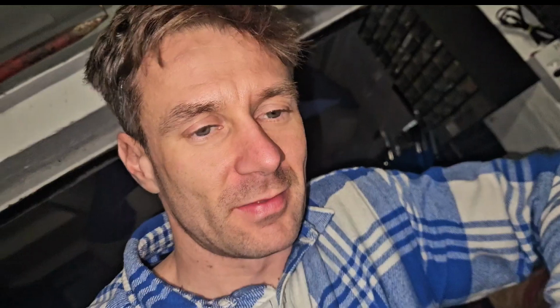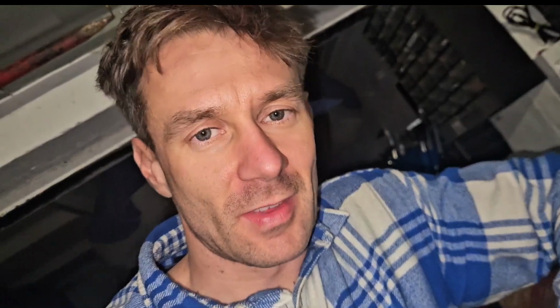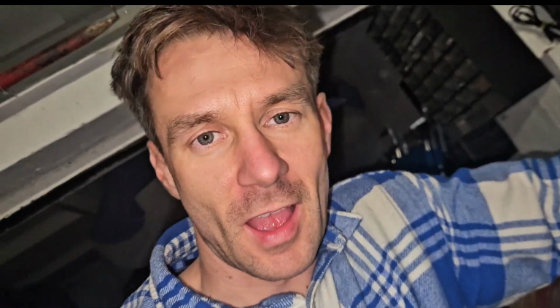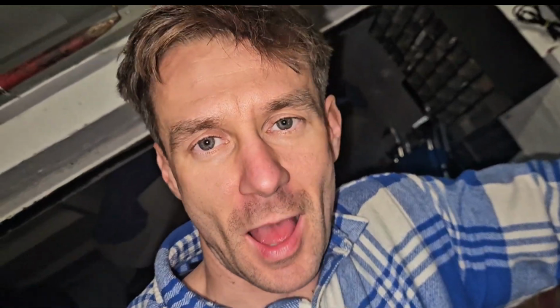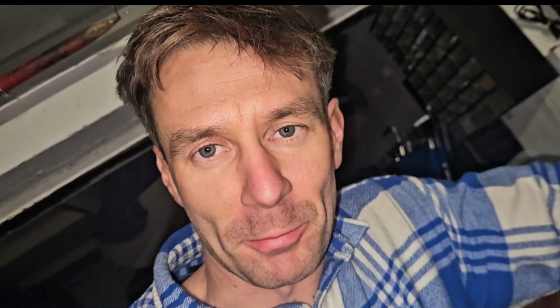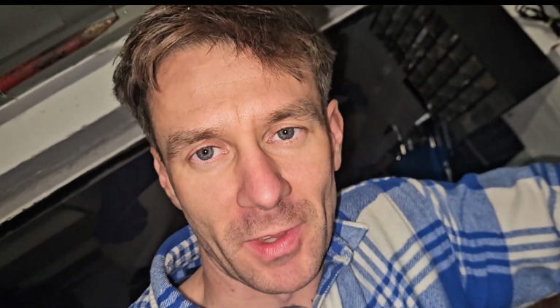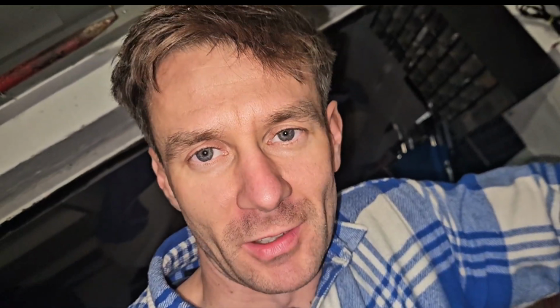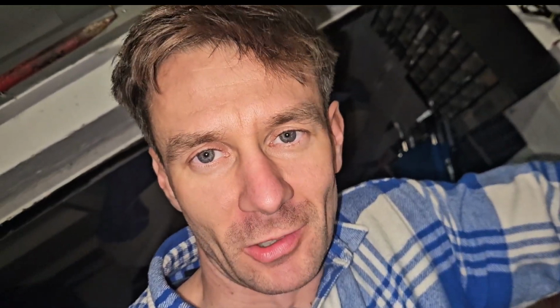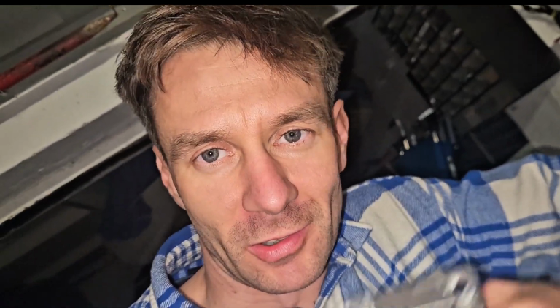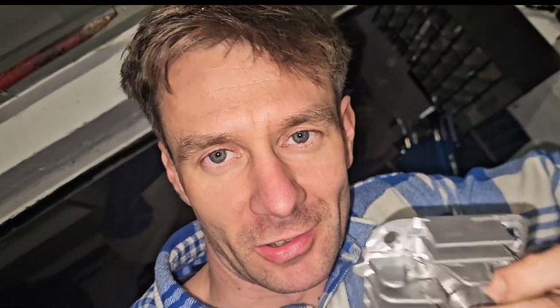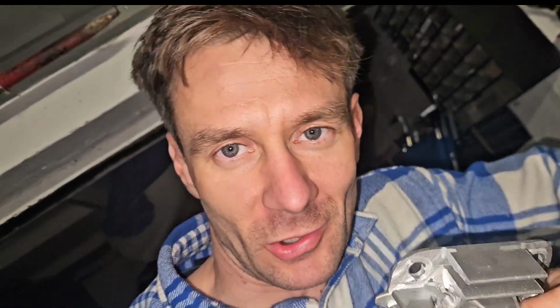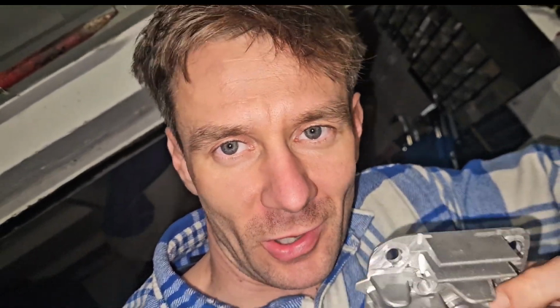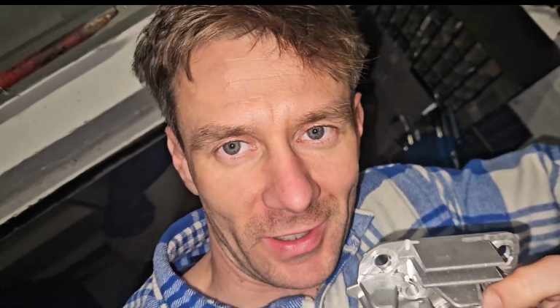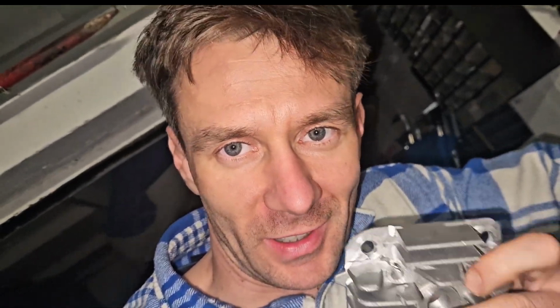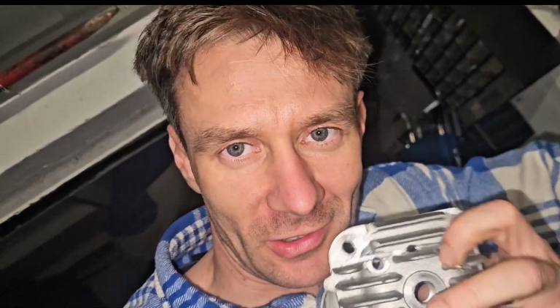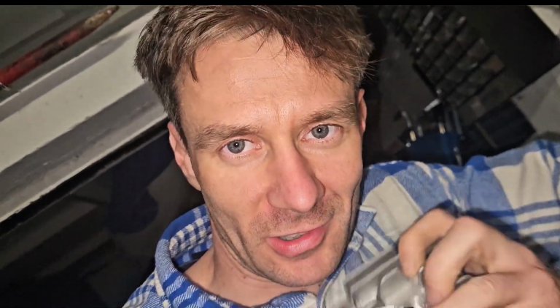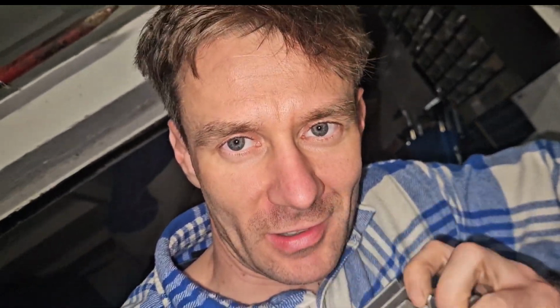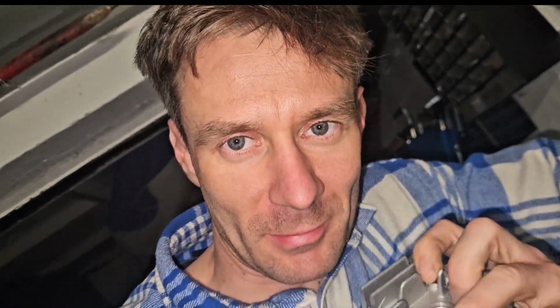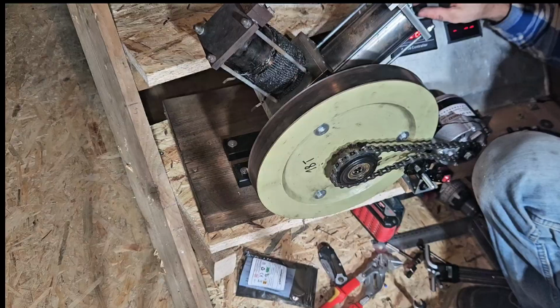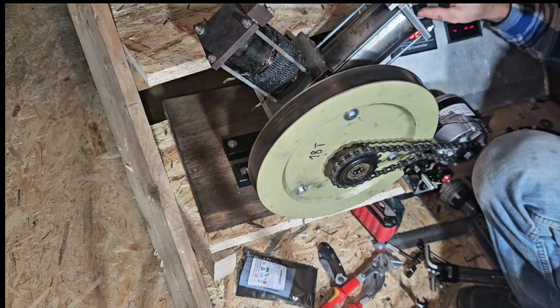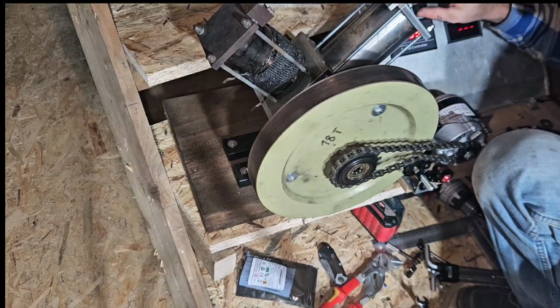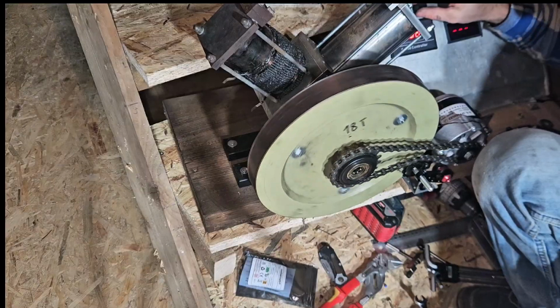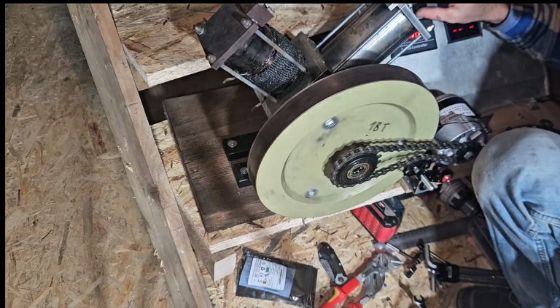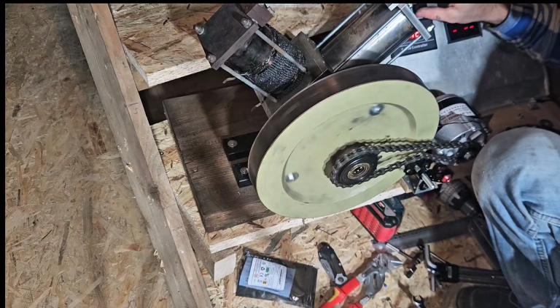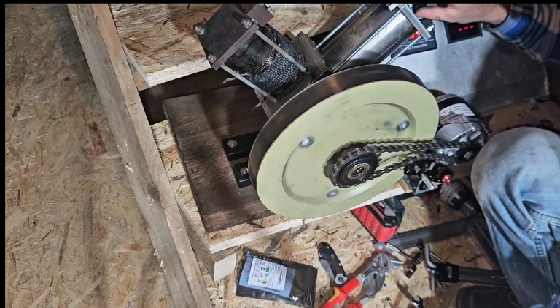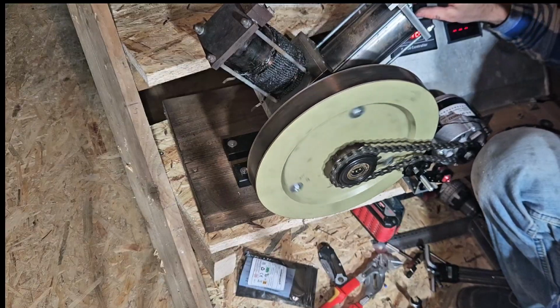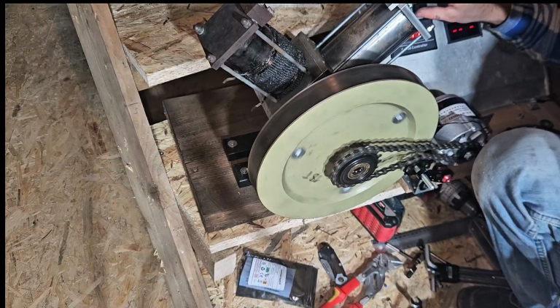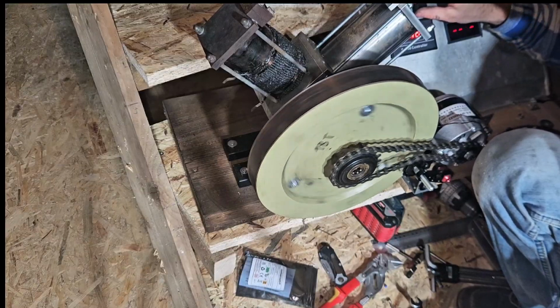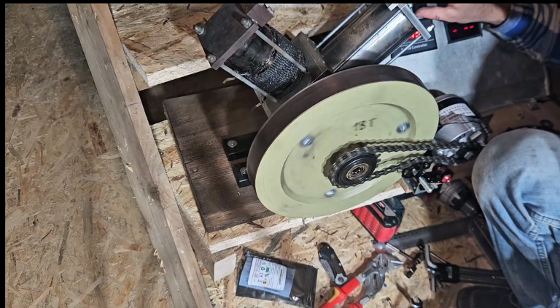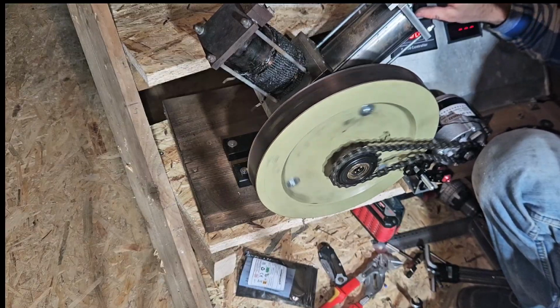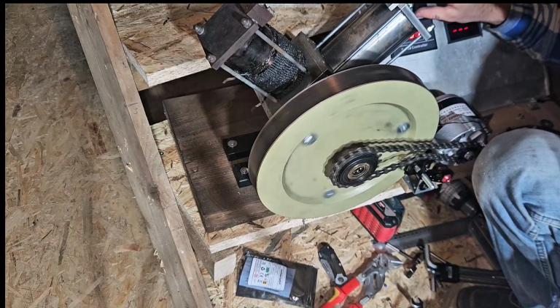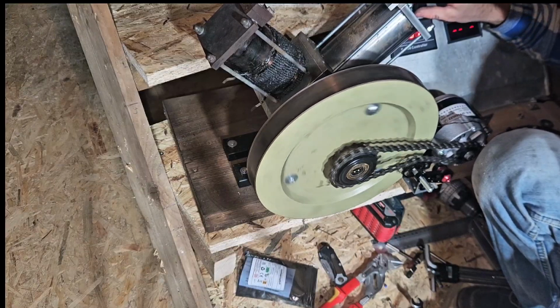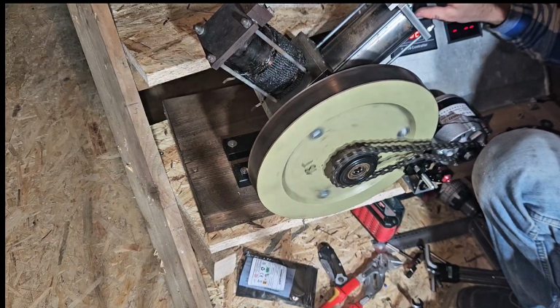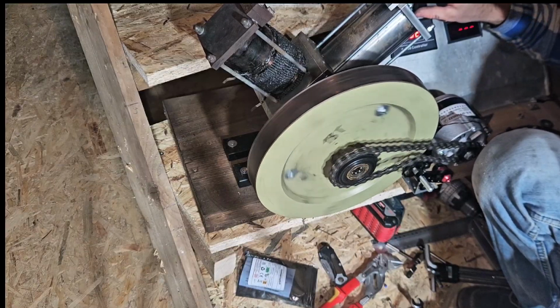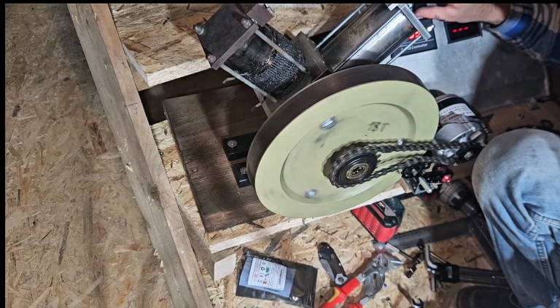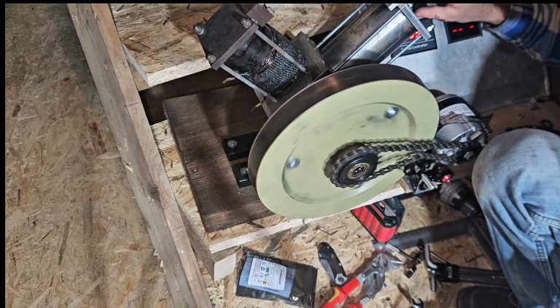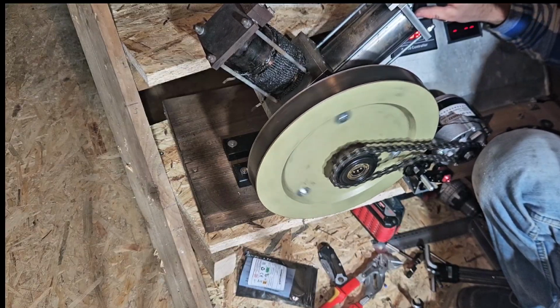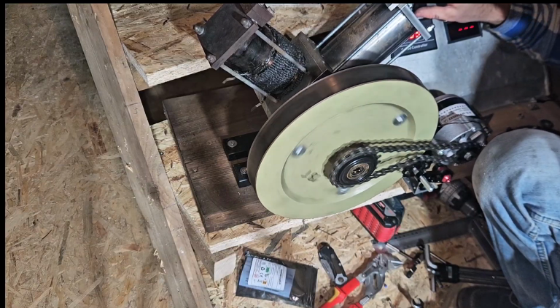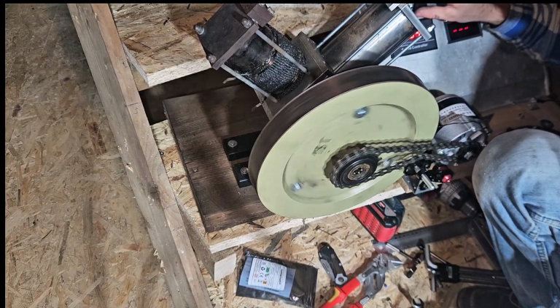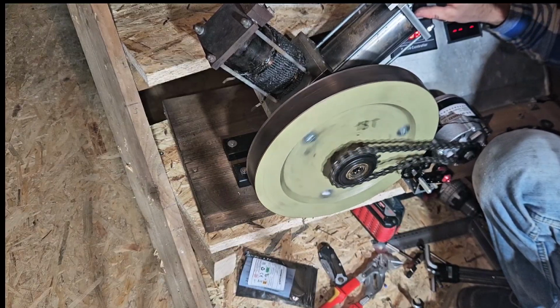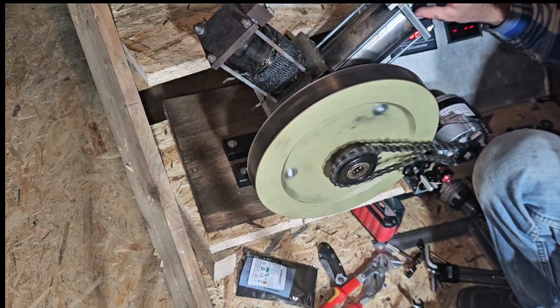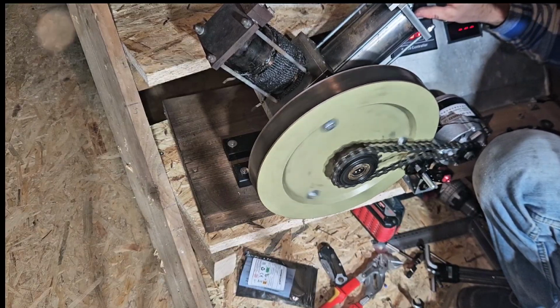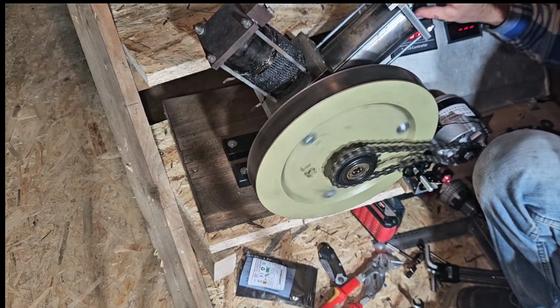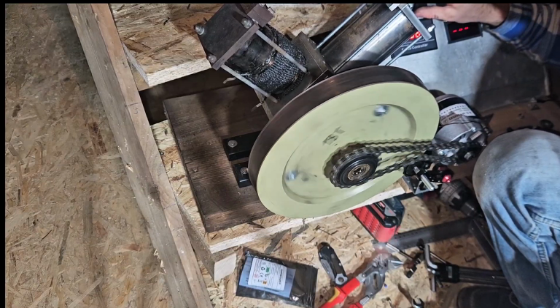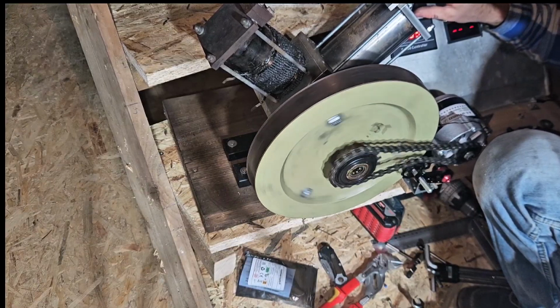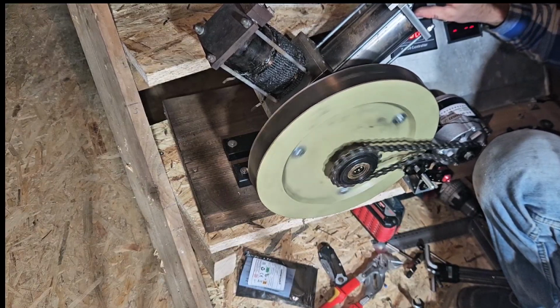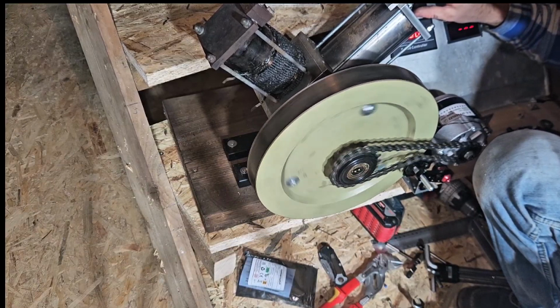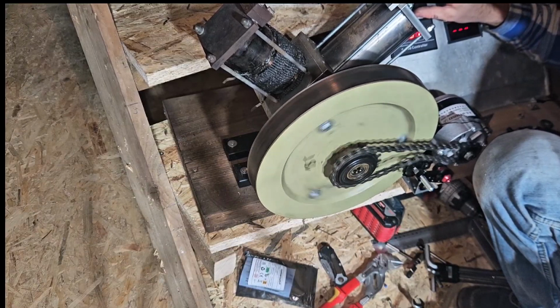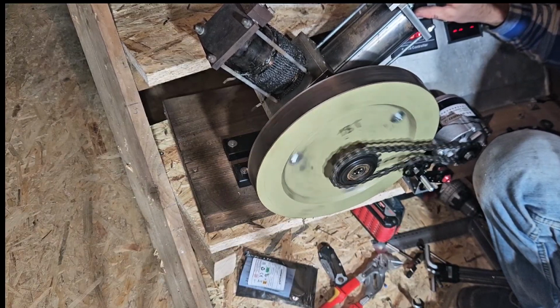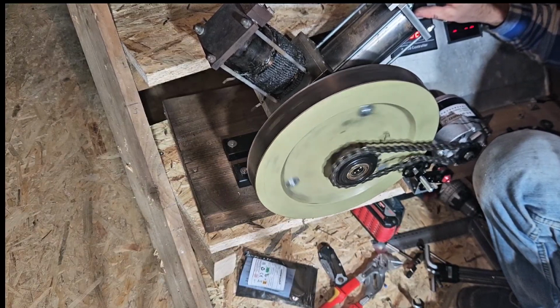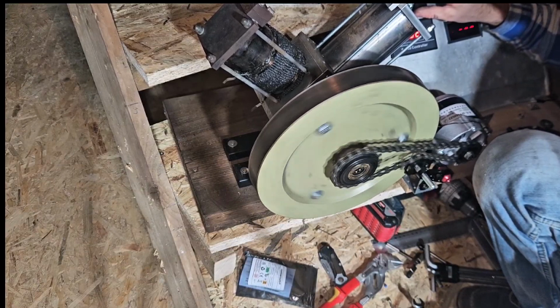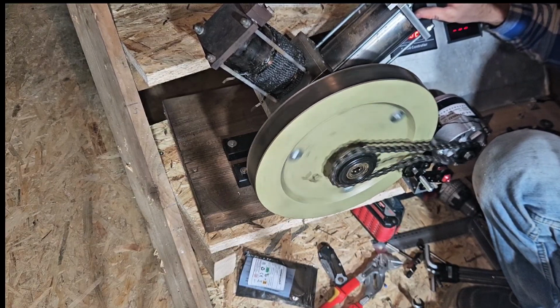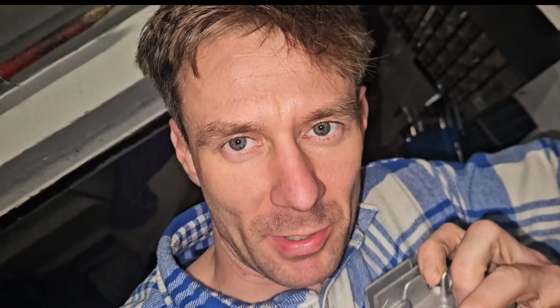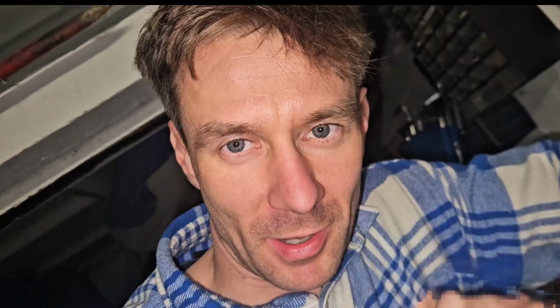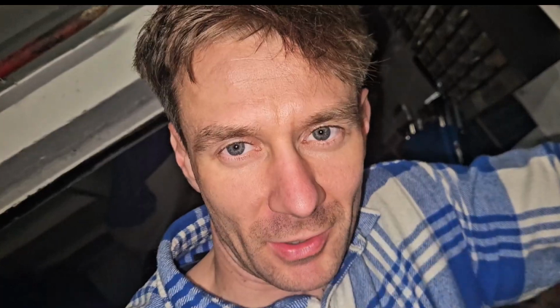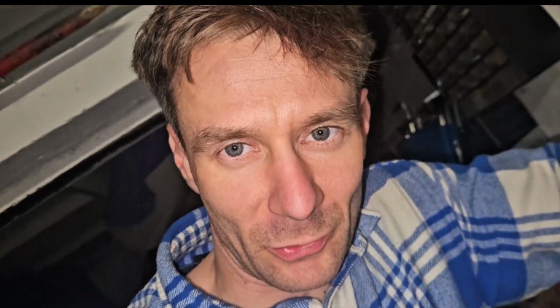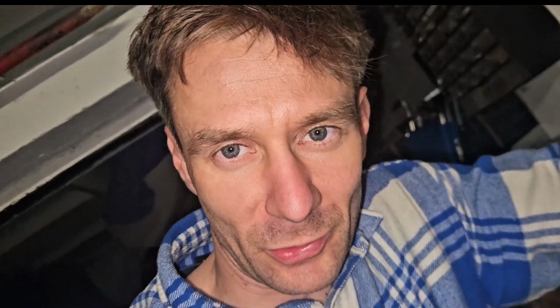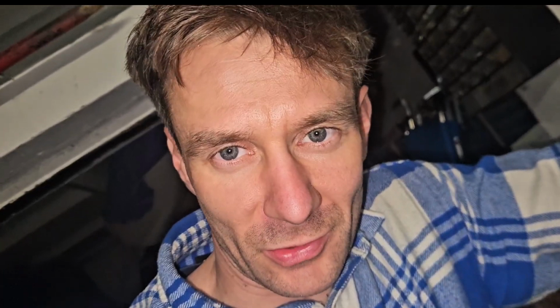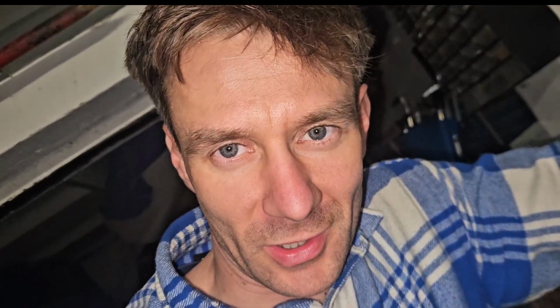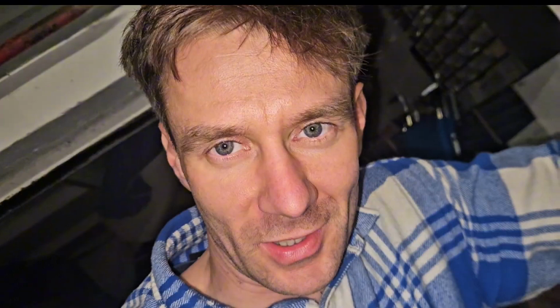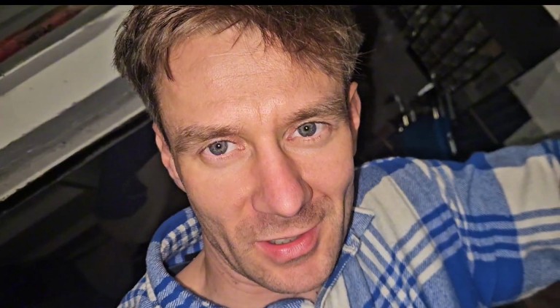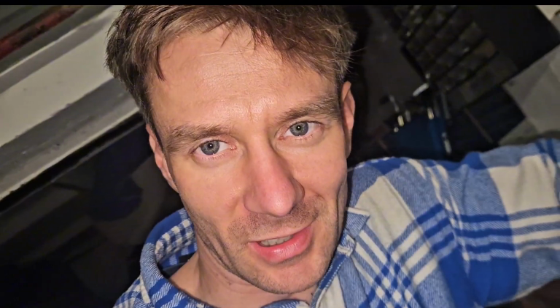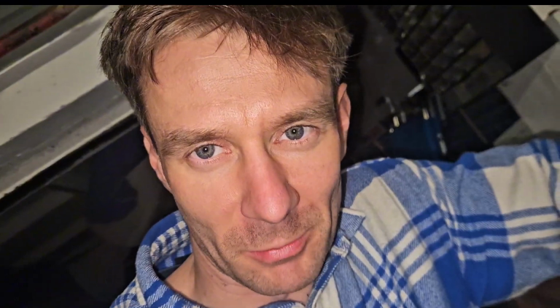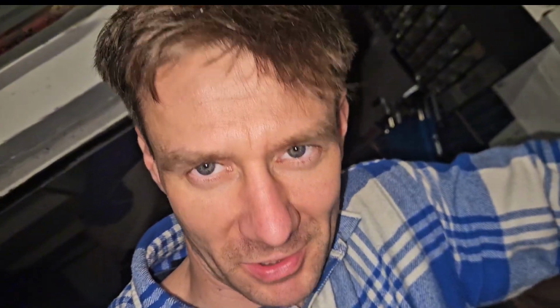Update on the Stirling engine, part 50-something.